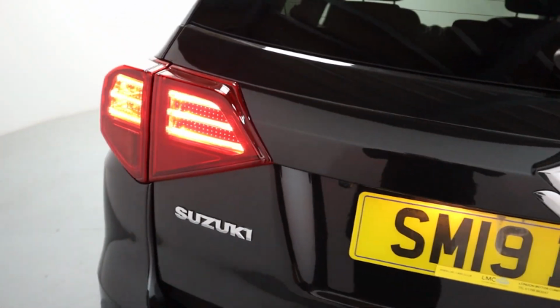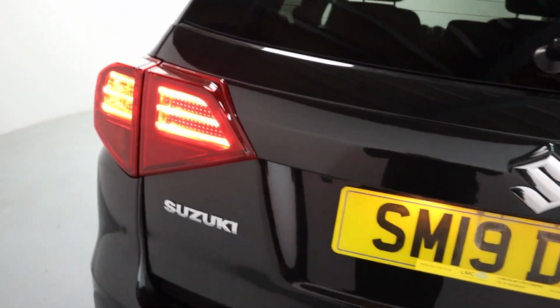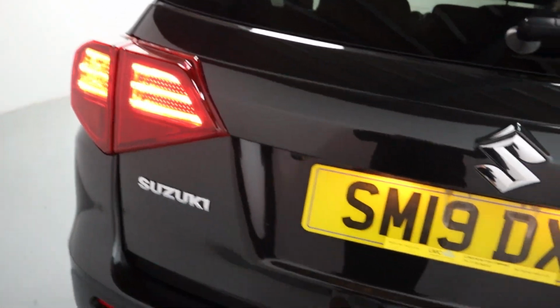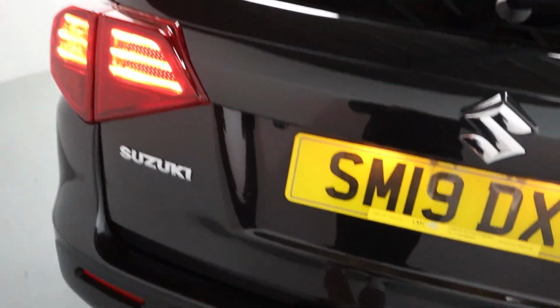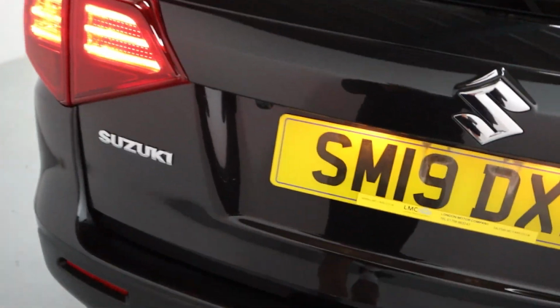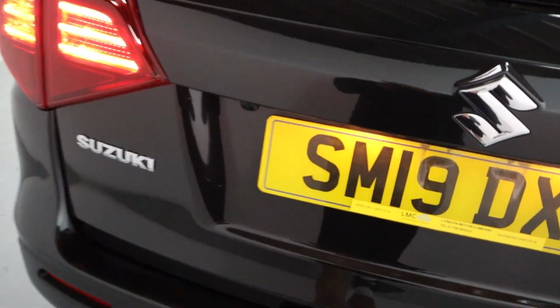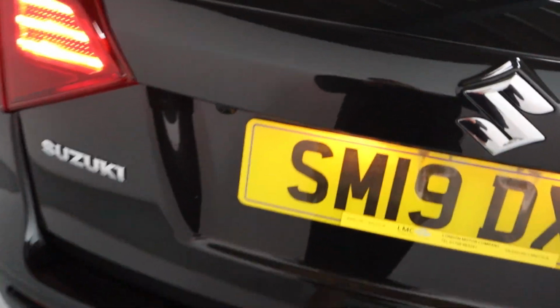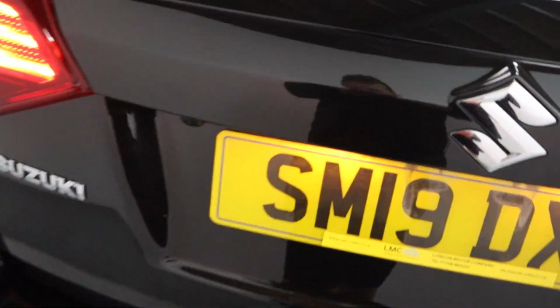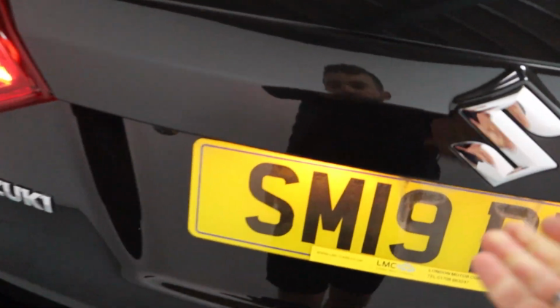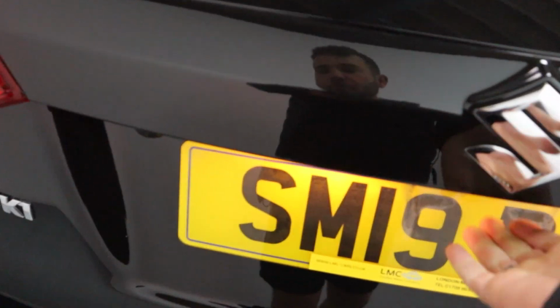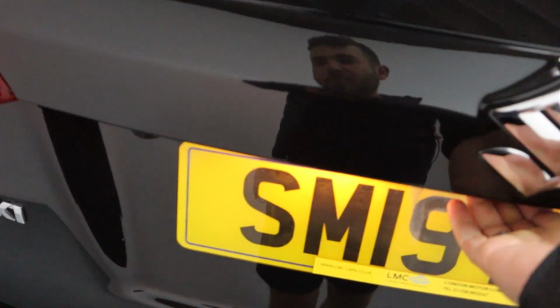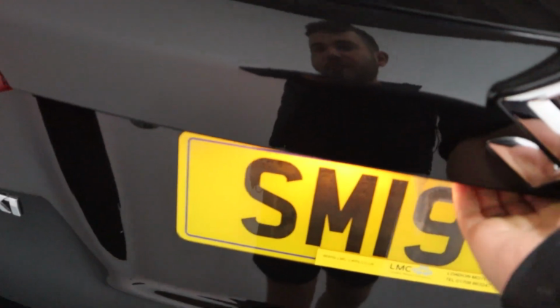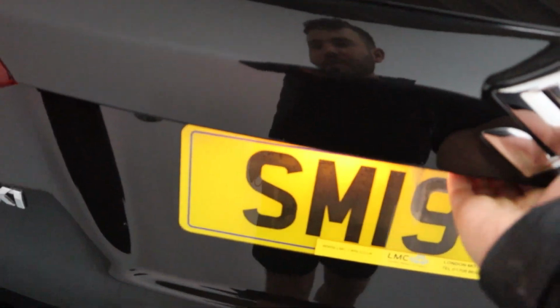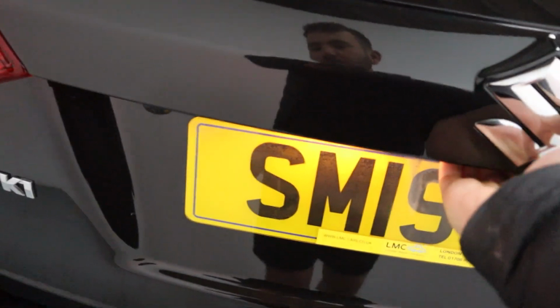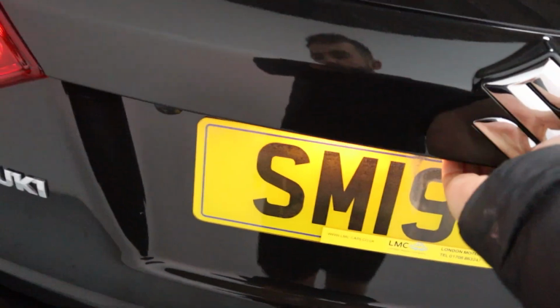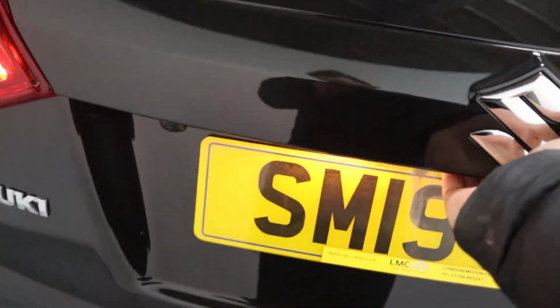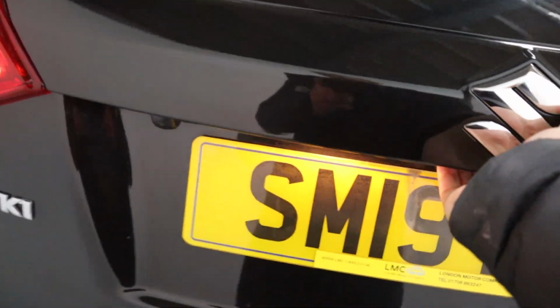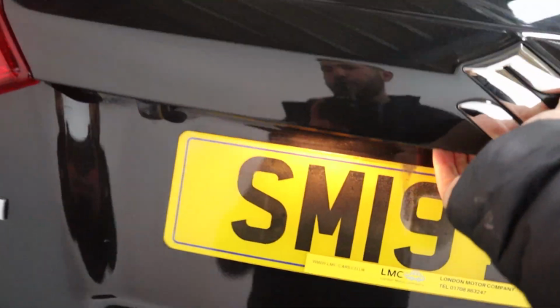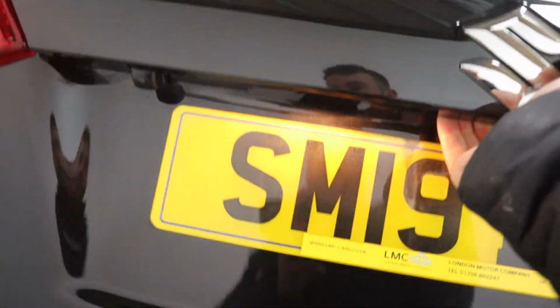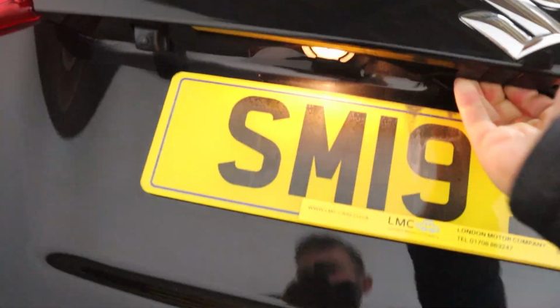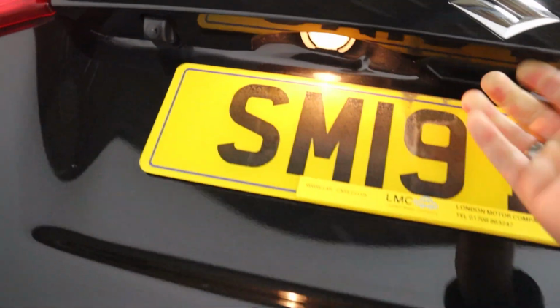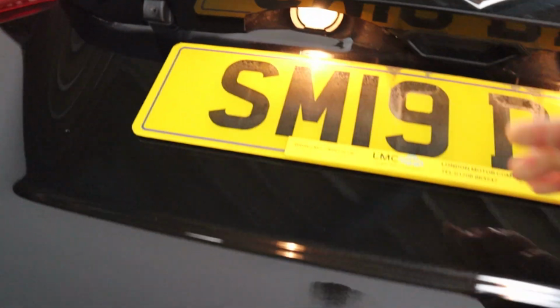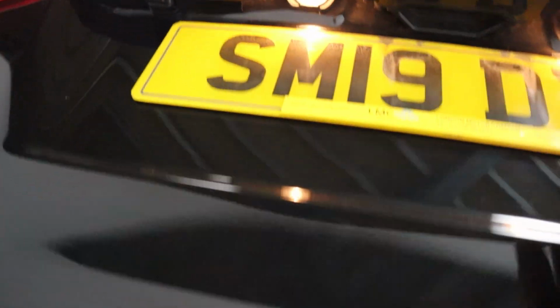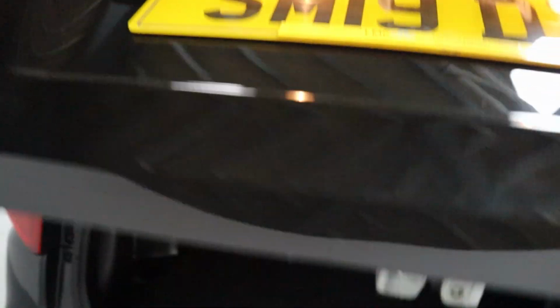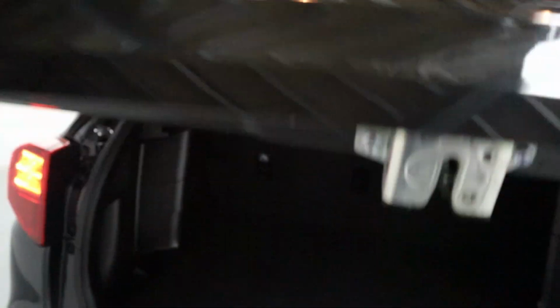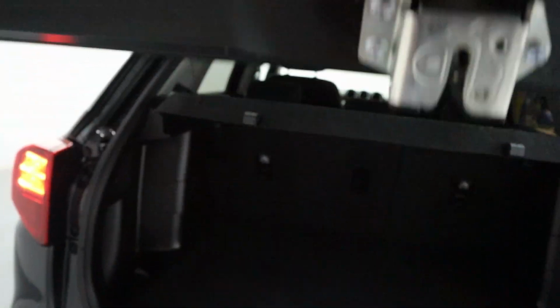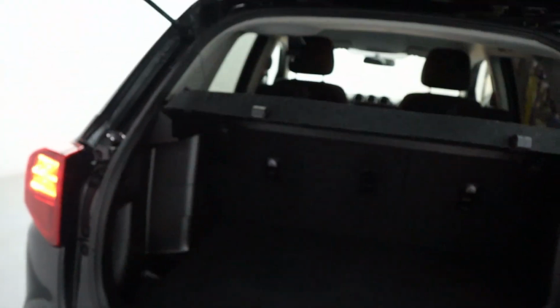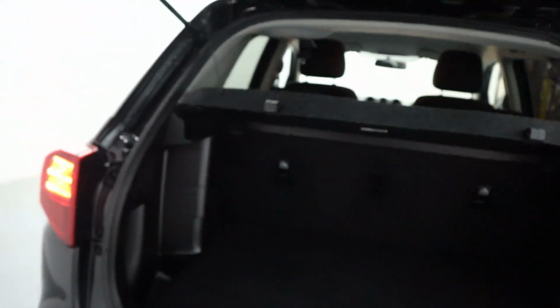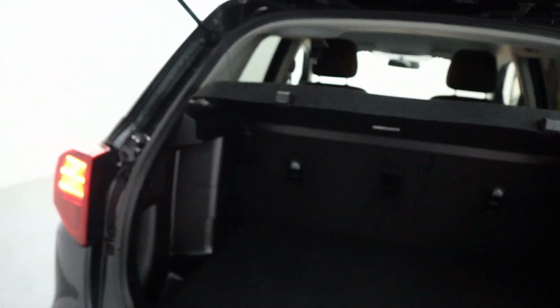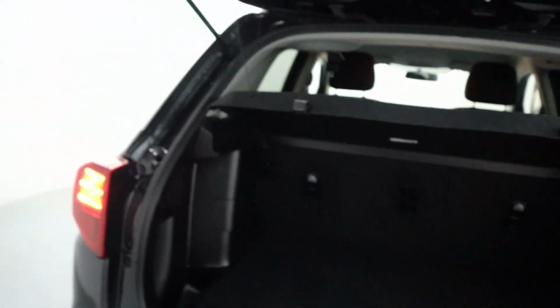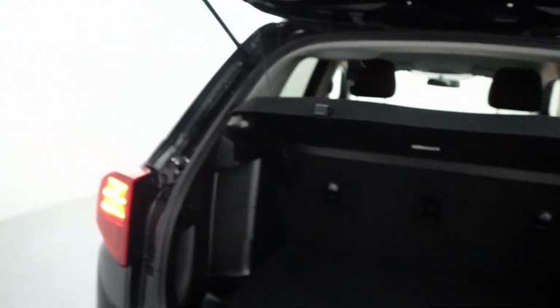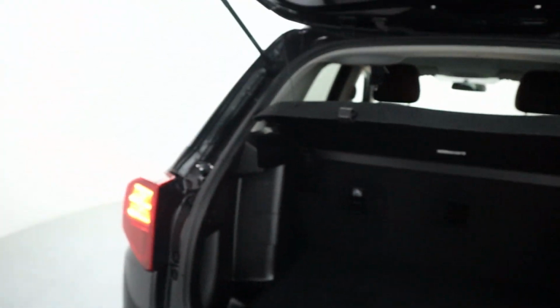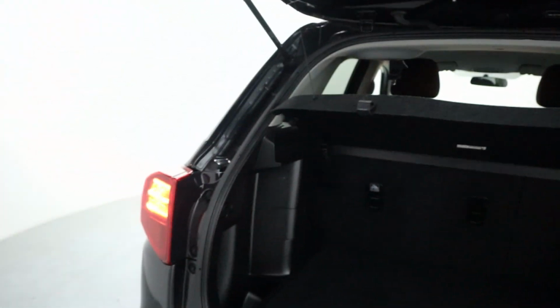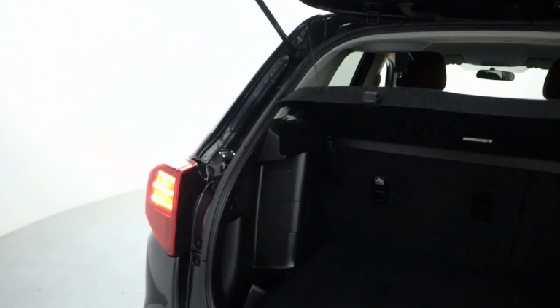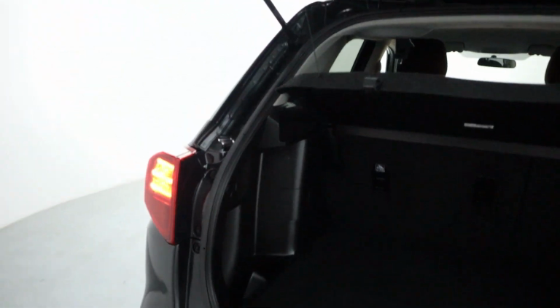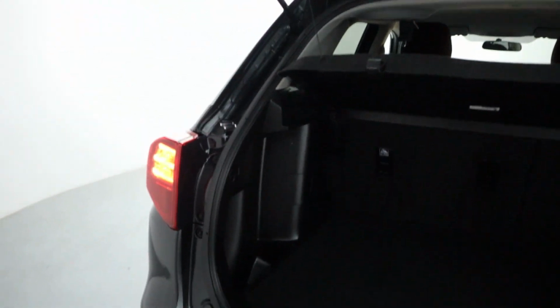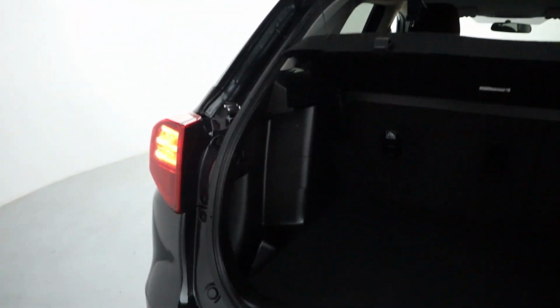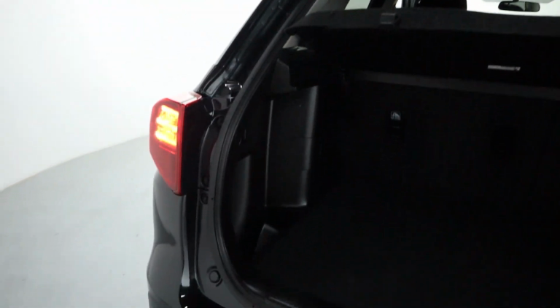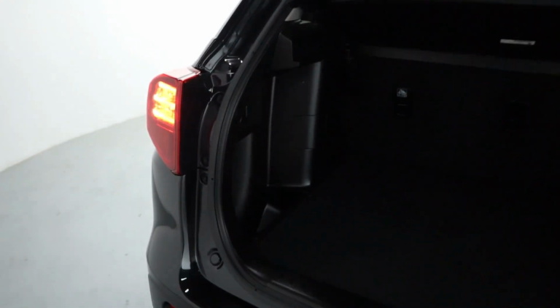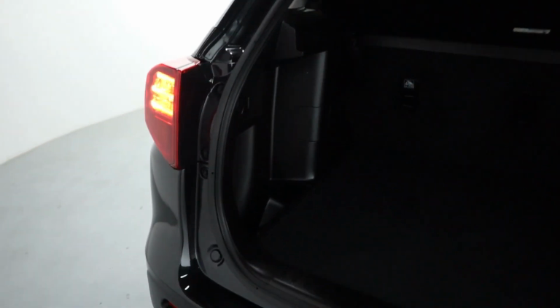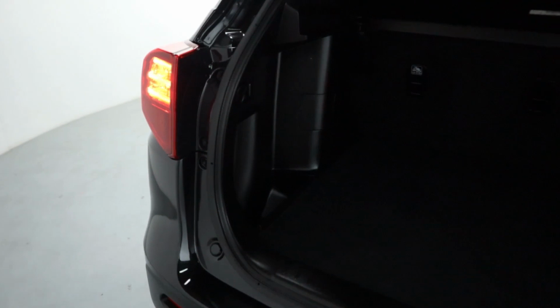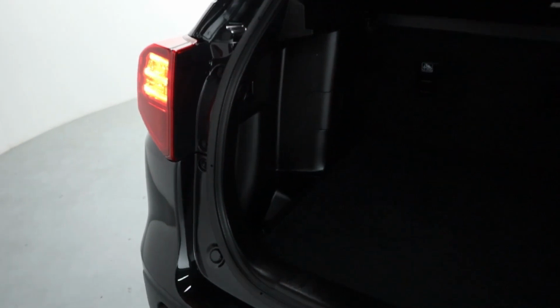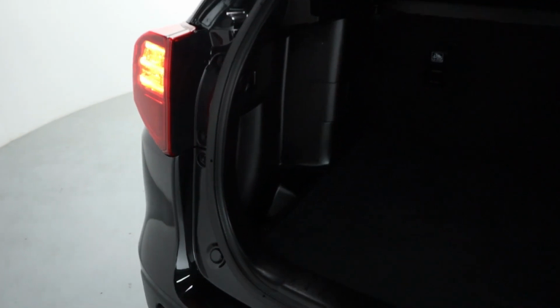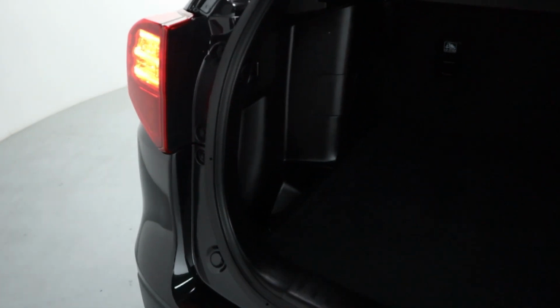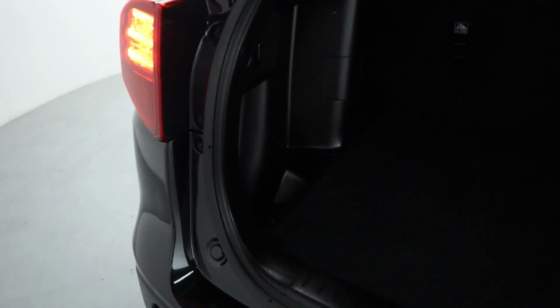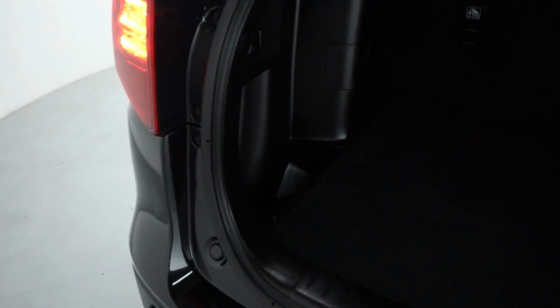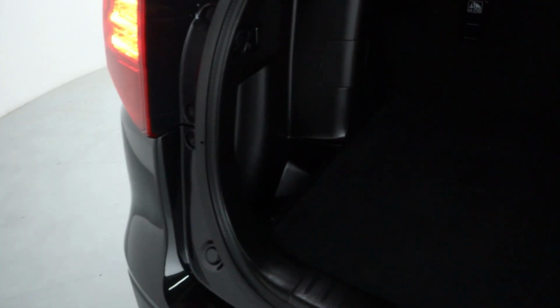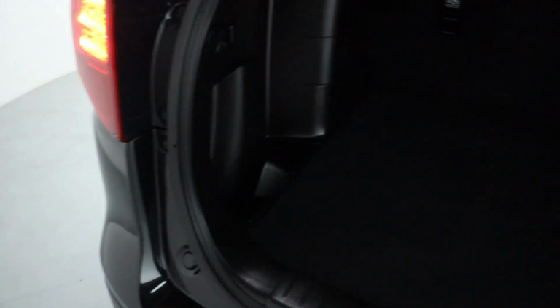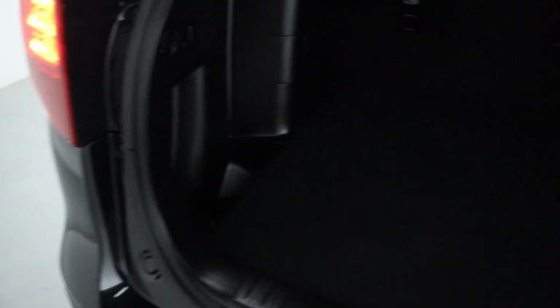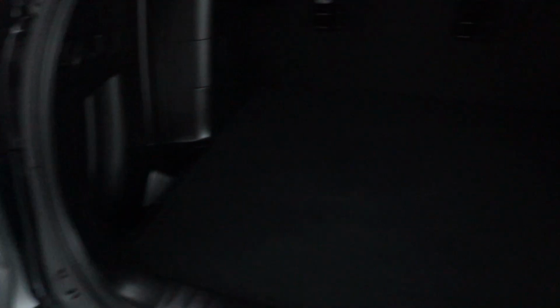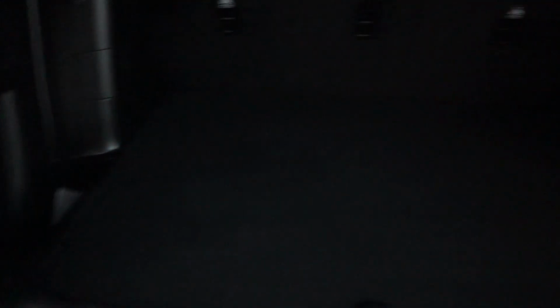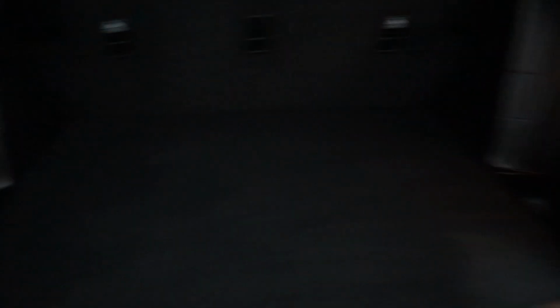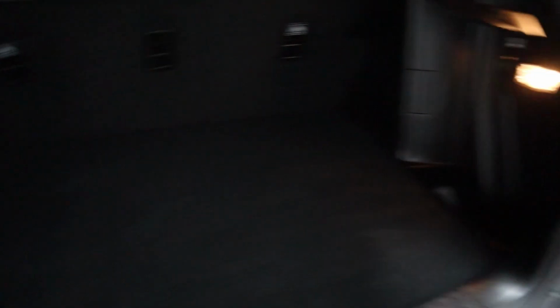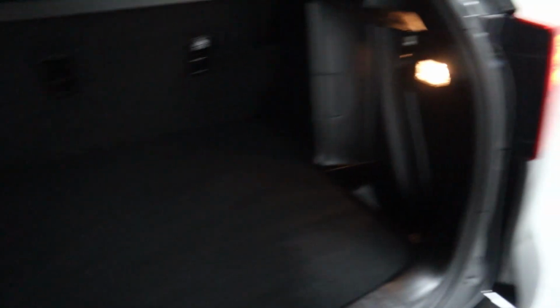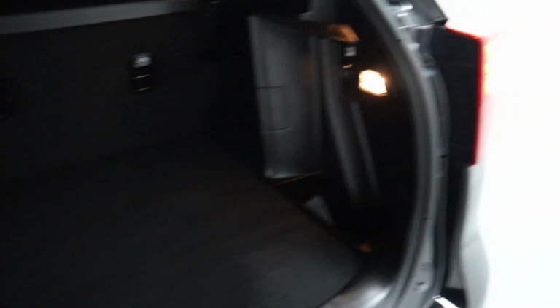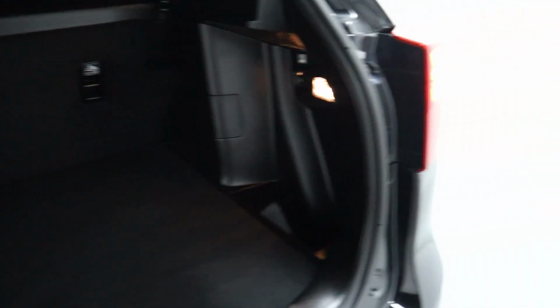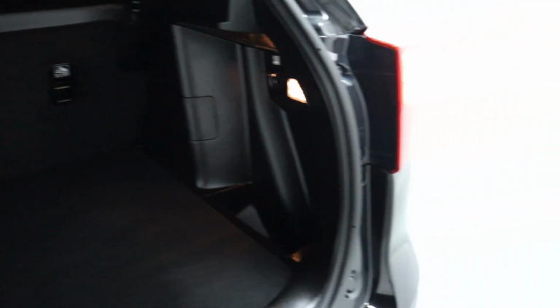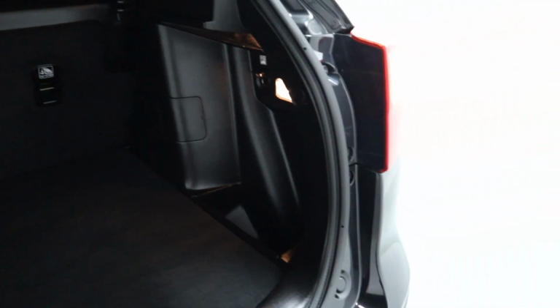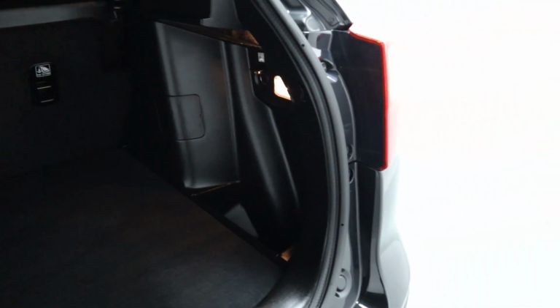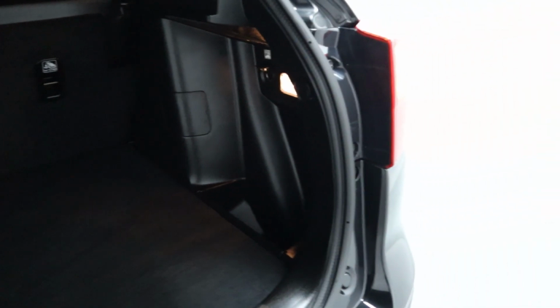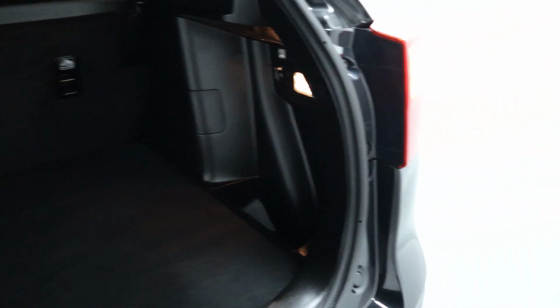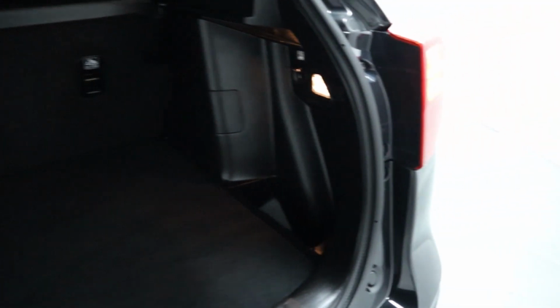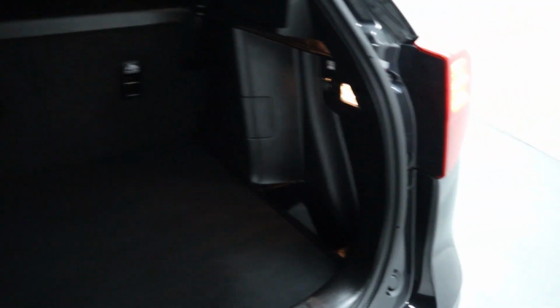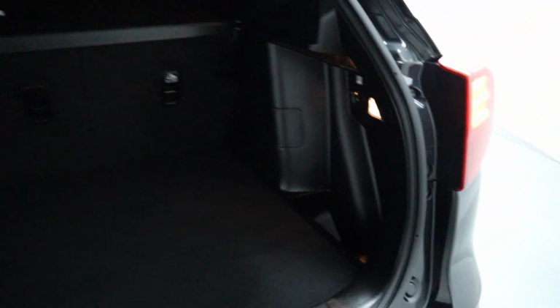With plenty of boot space, you've also got a reversing camera and additional storage on either side of the boot.